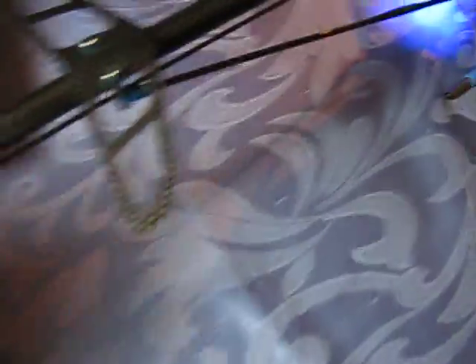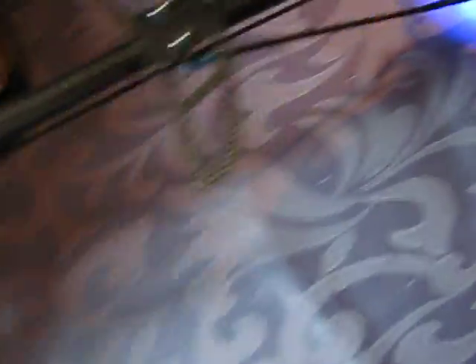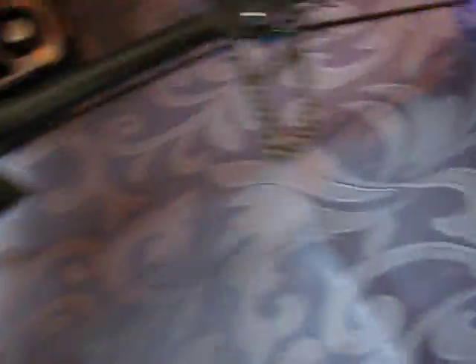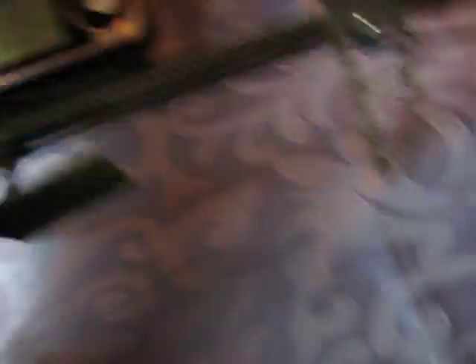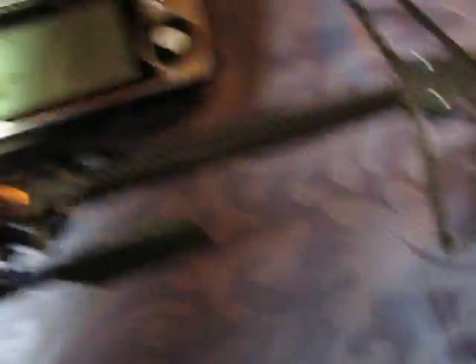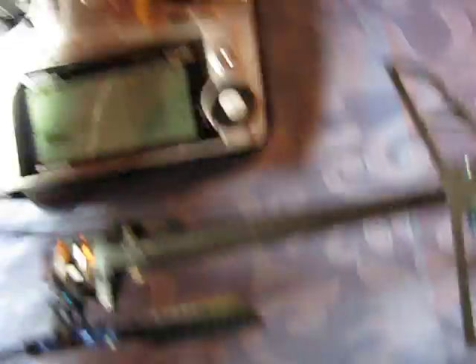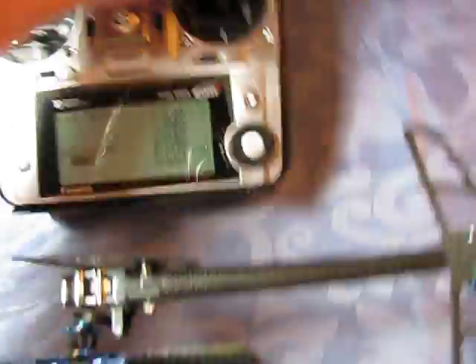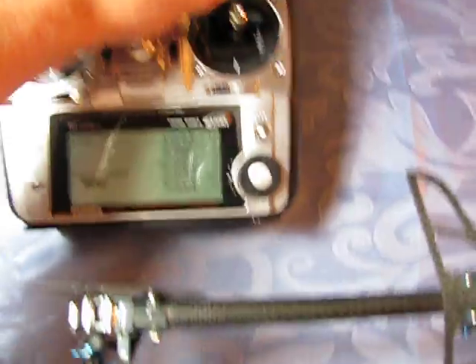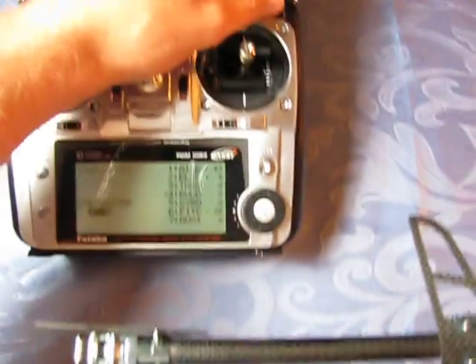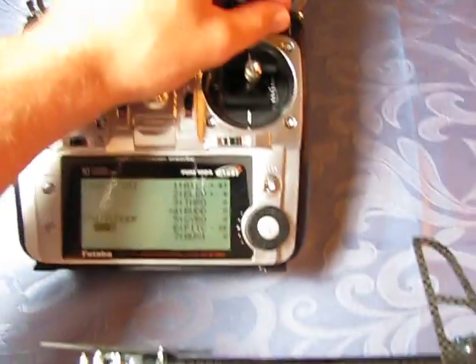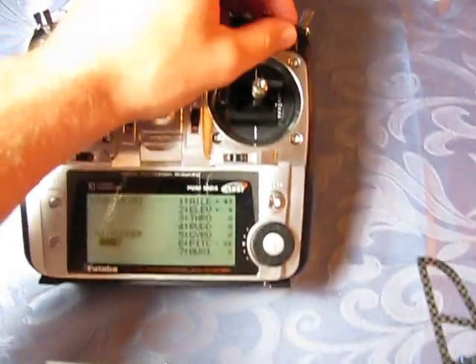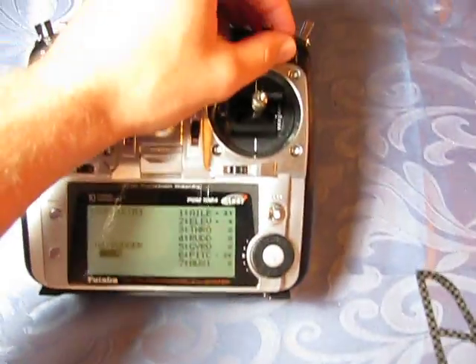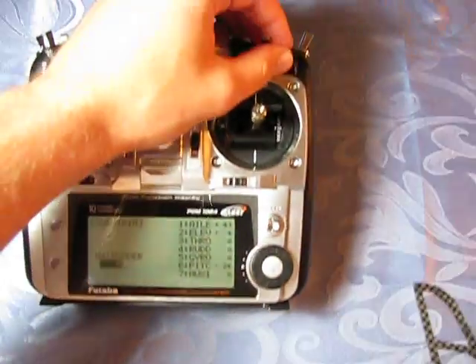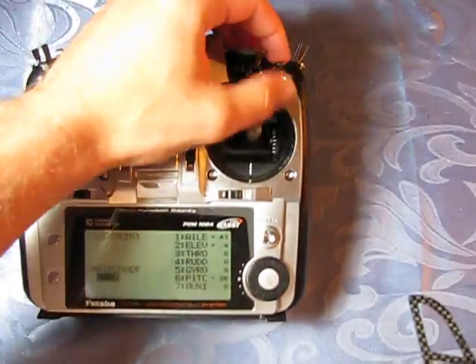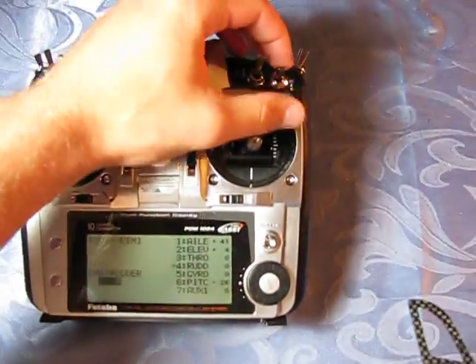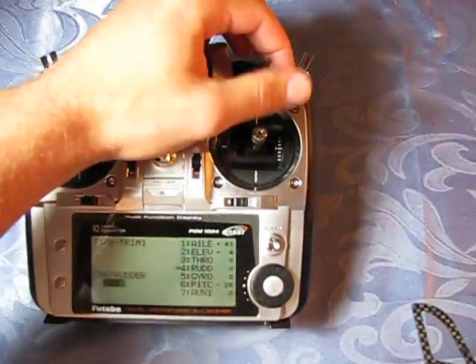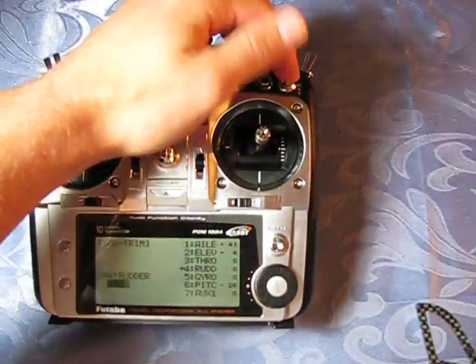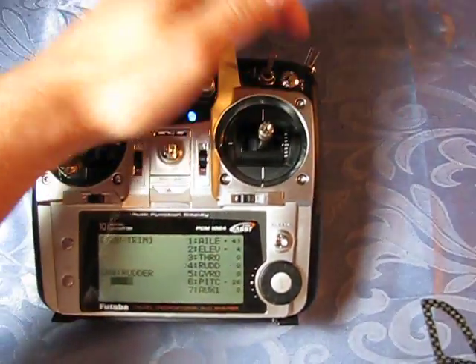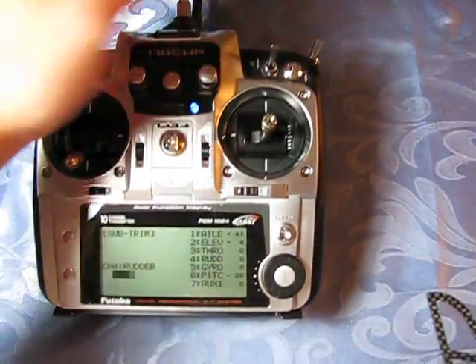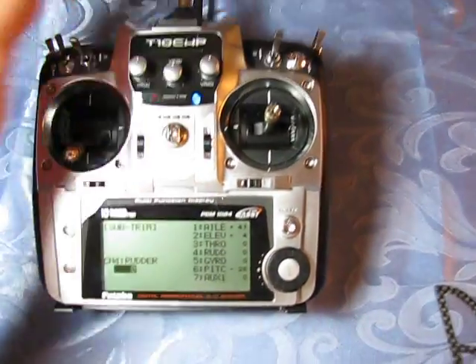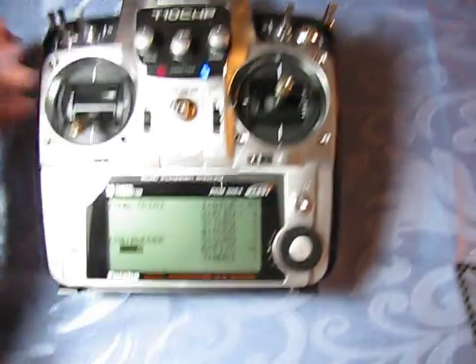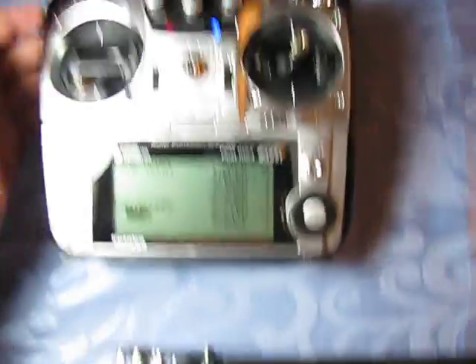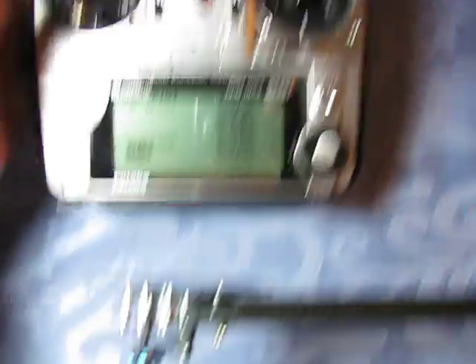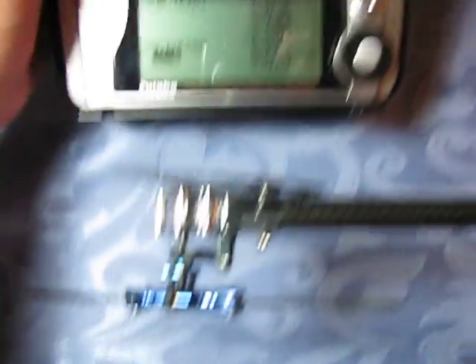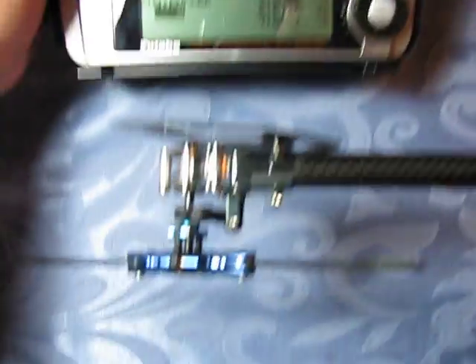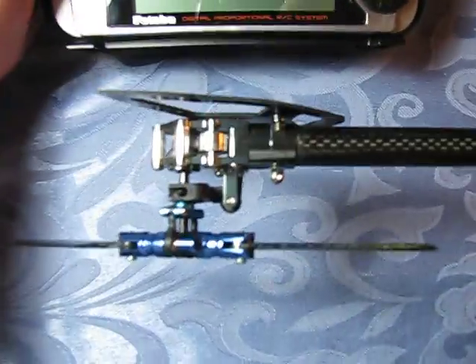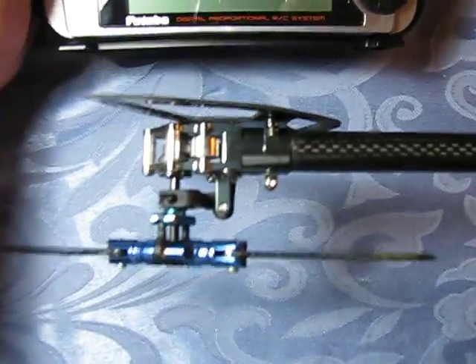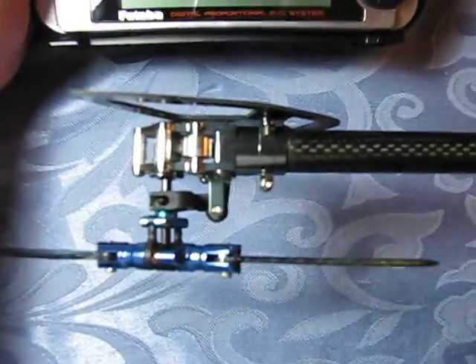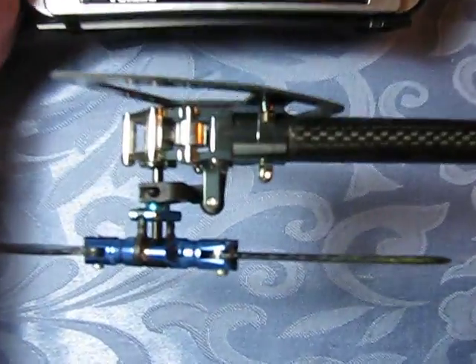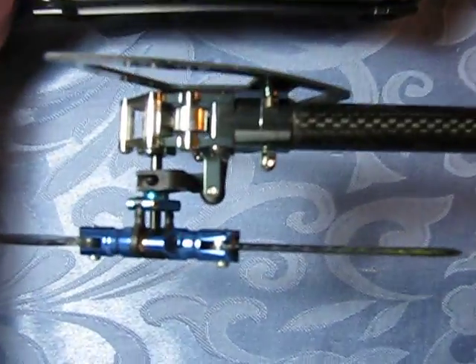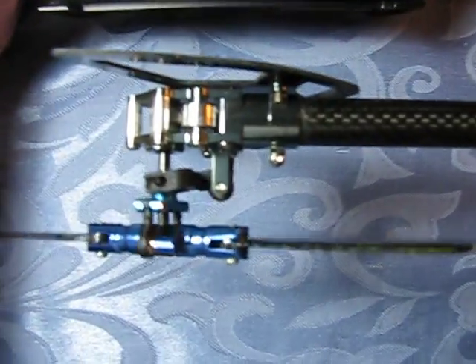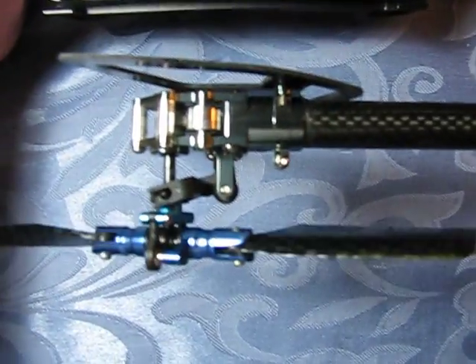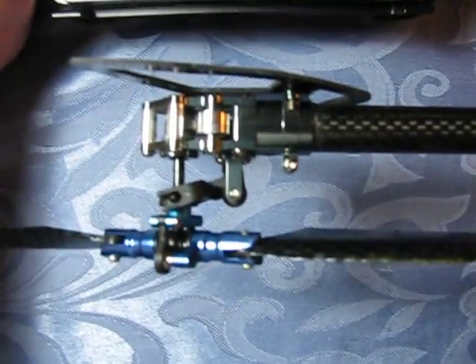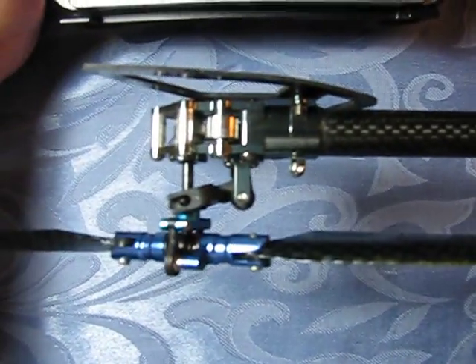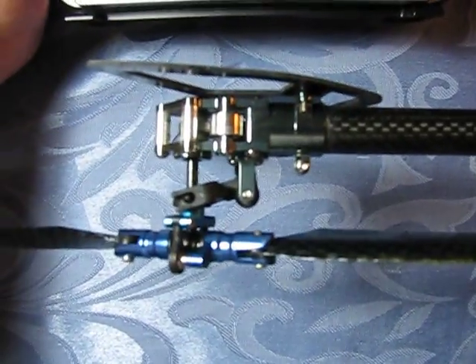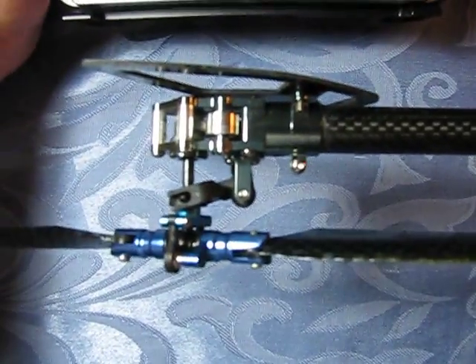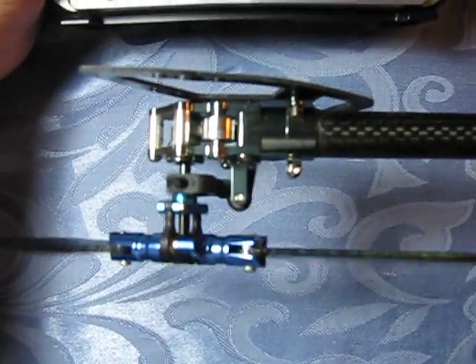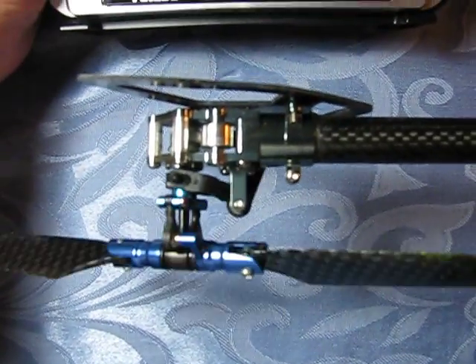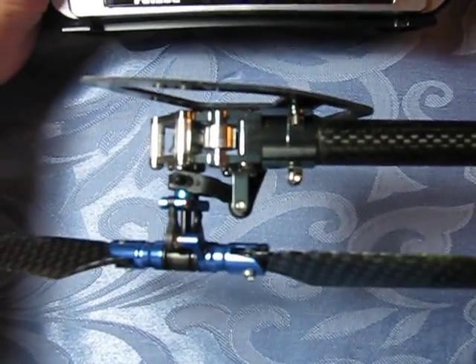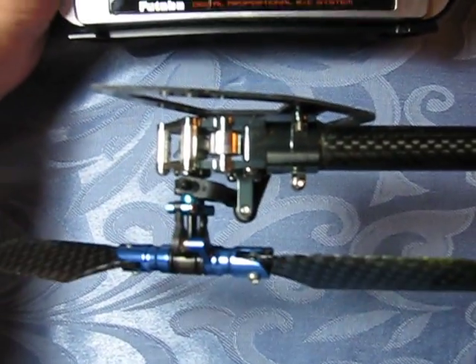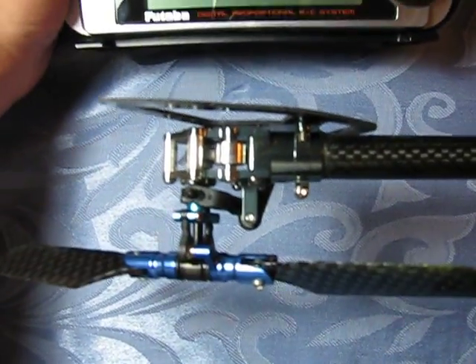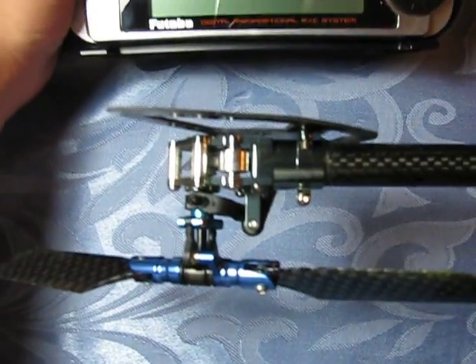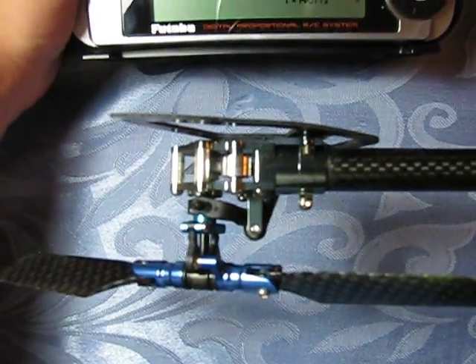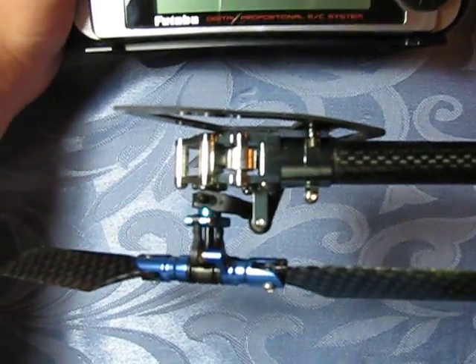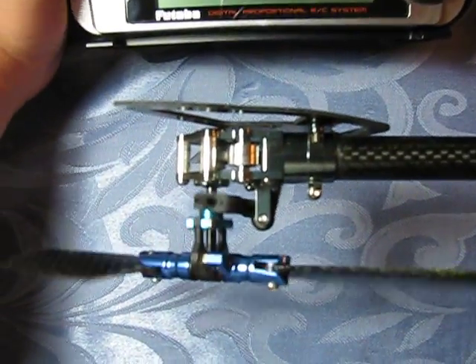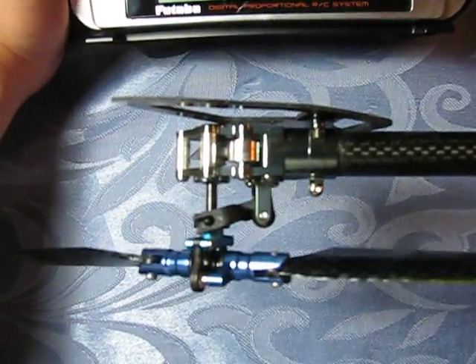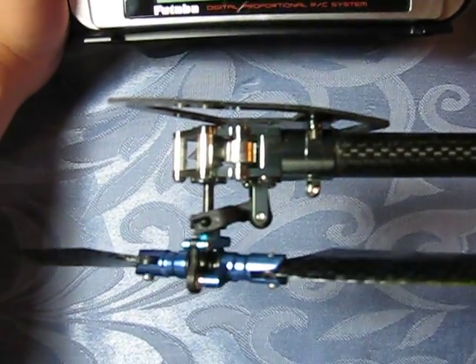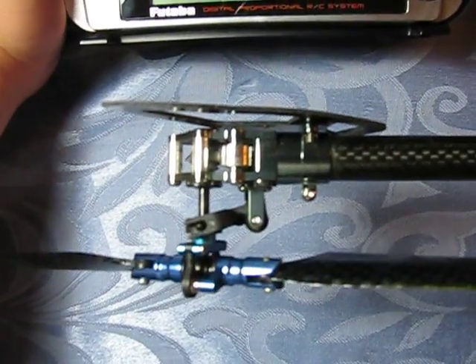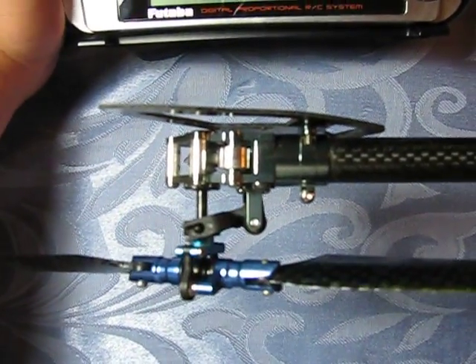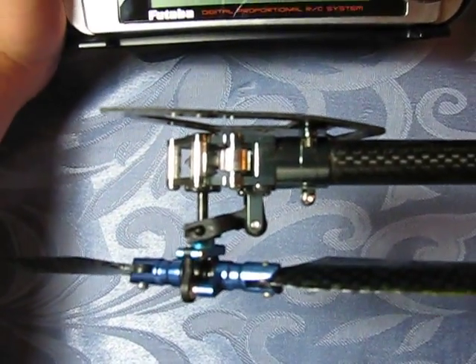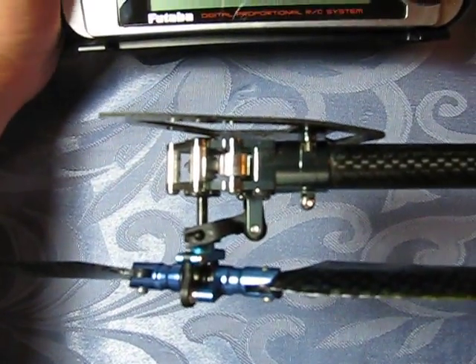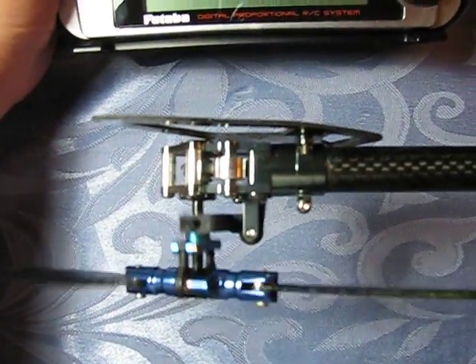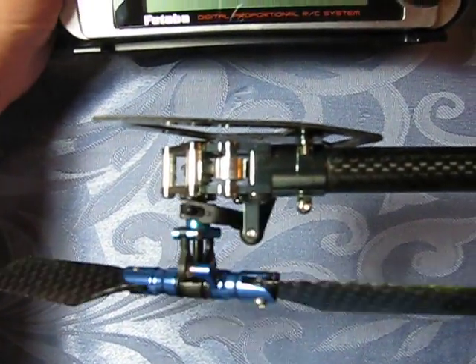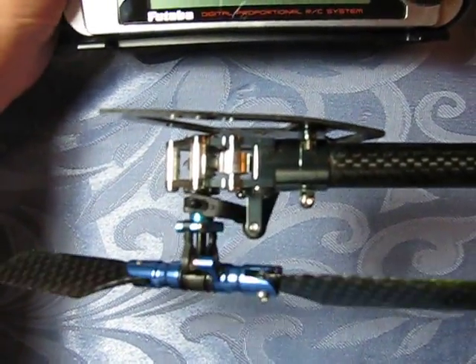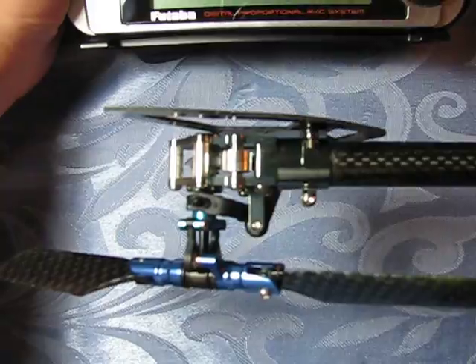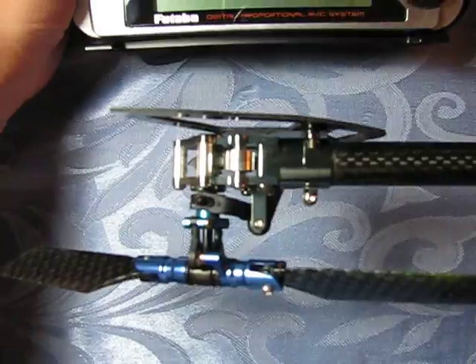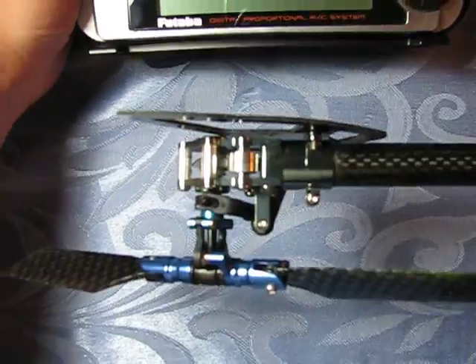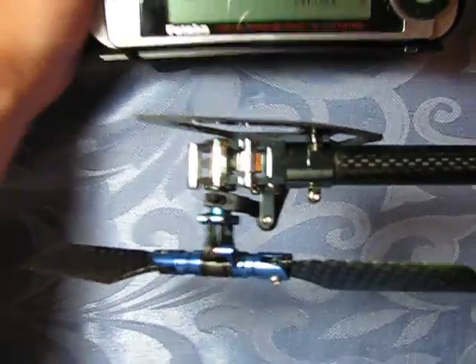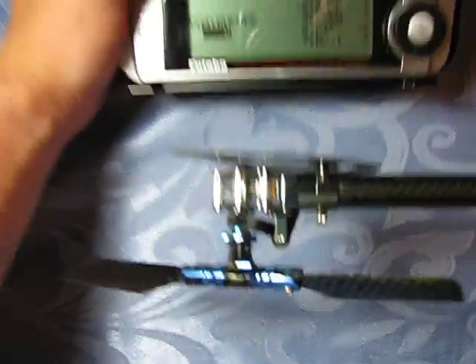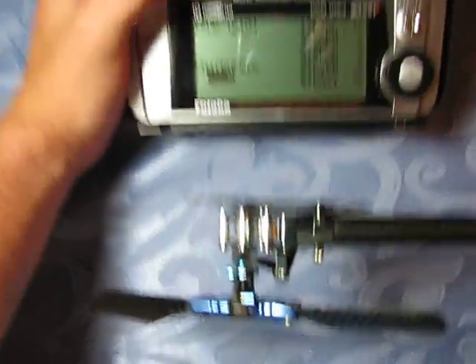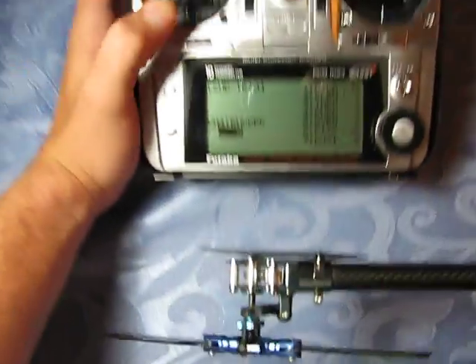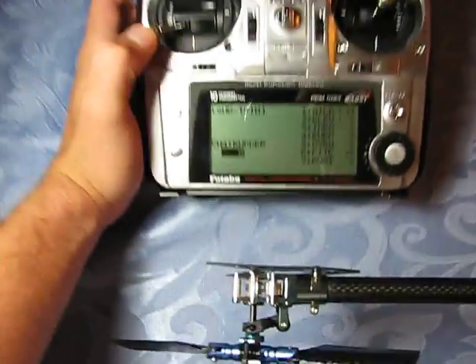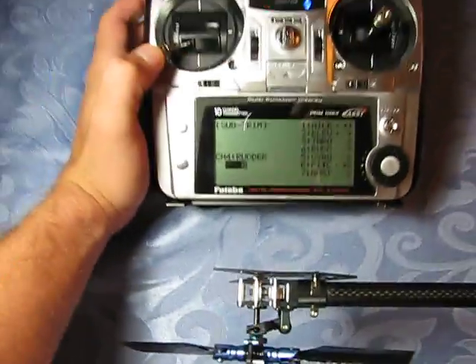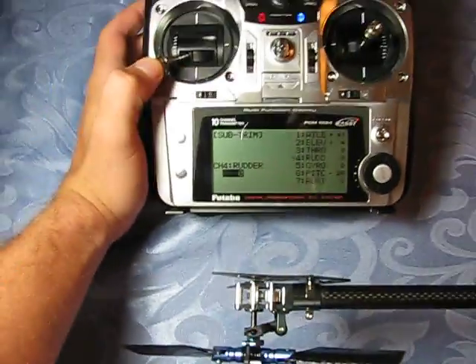And when I flip over to rate mode, it's the same thing. I get full deflection either way, no binding in either direction.